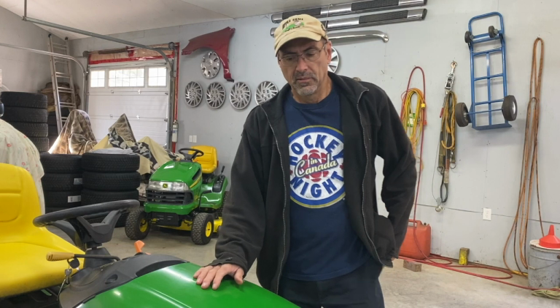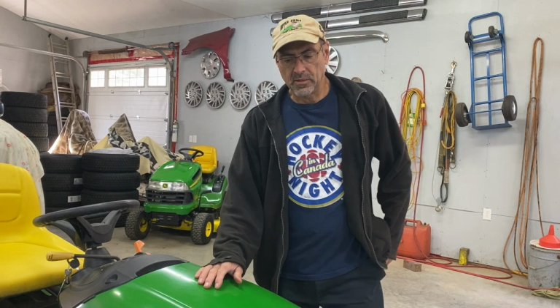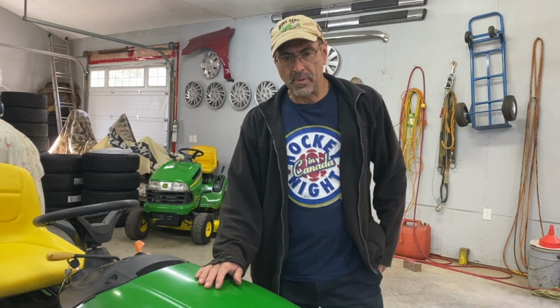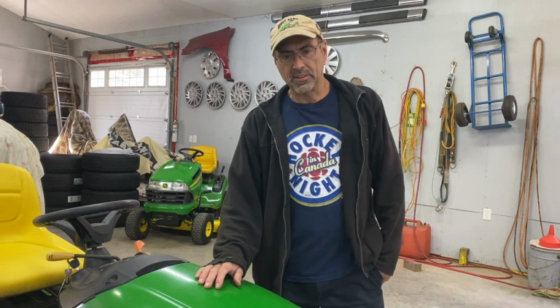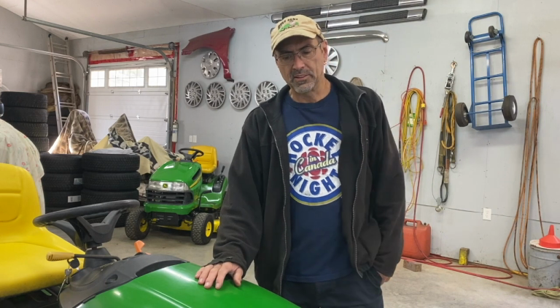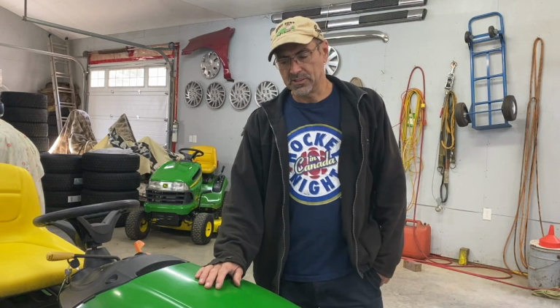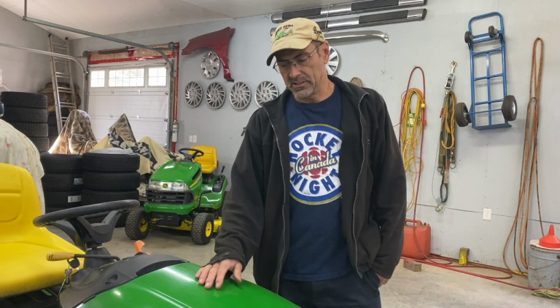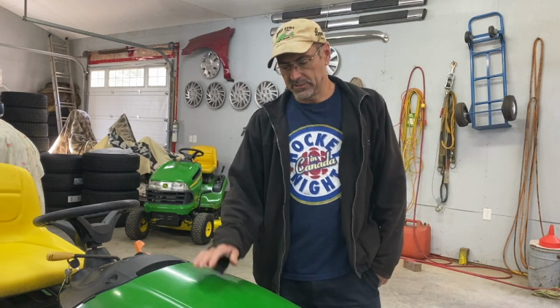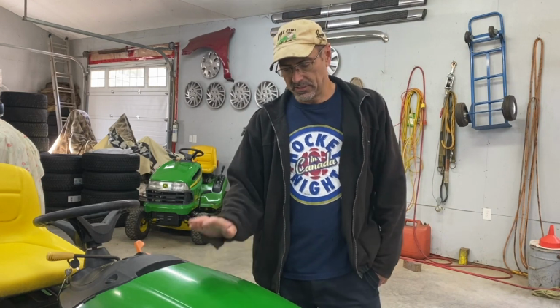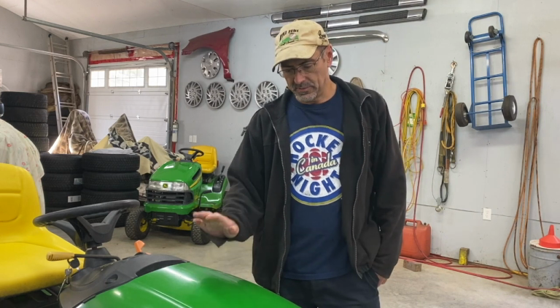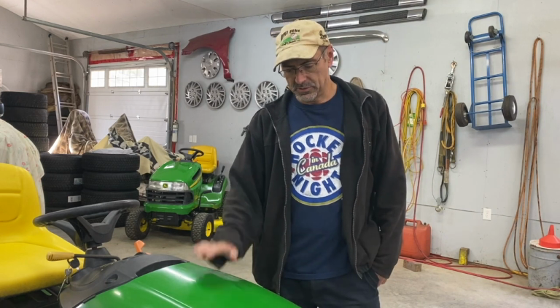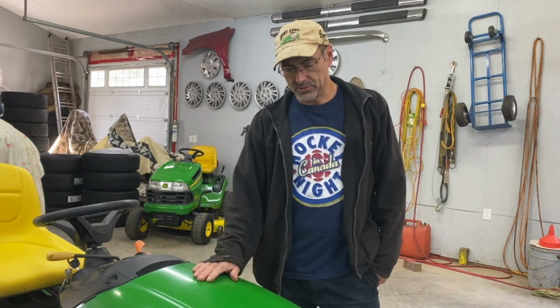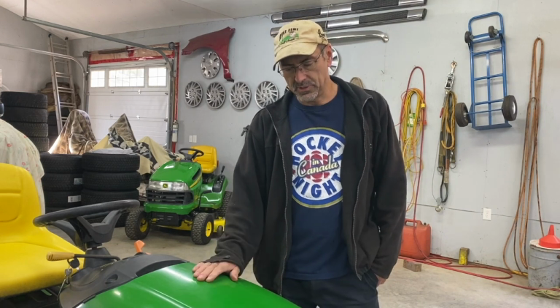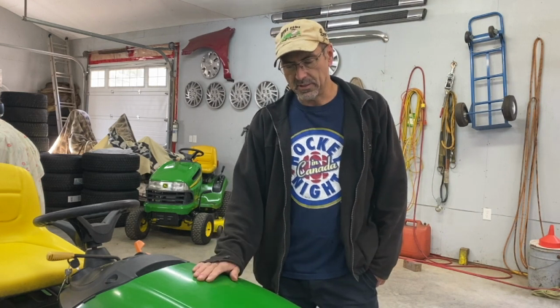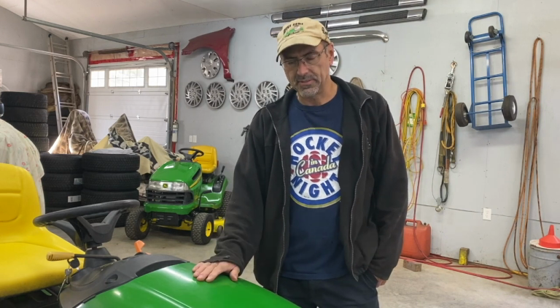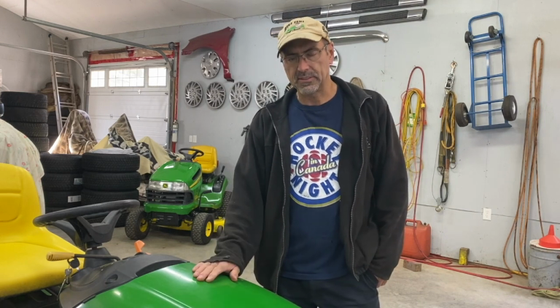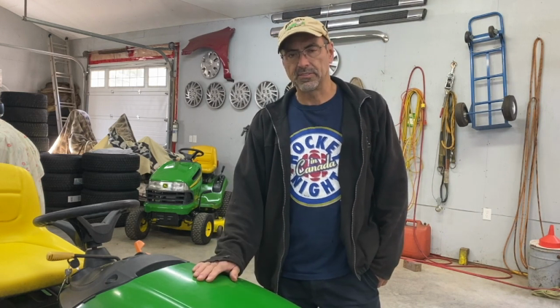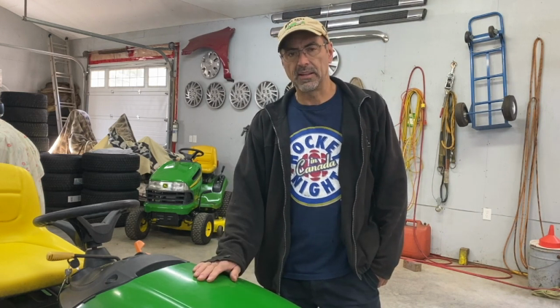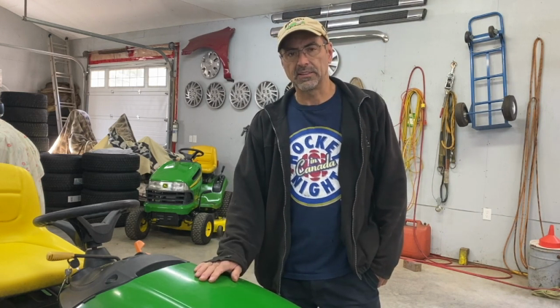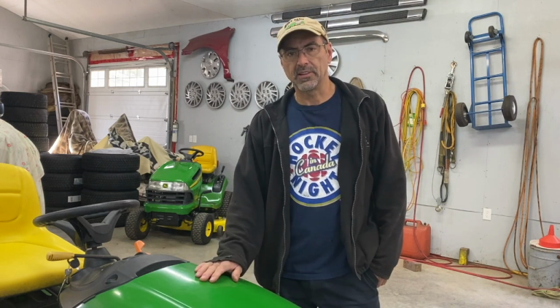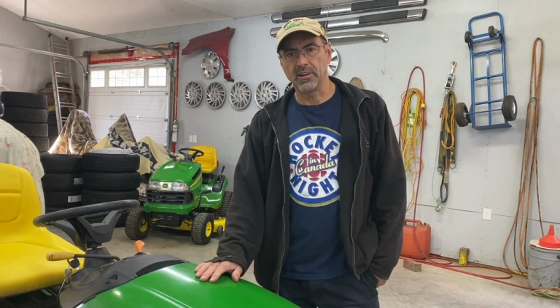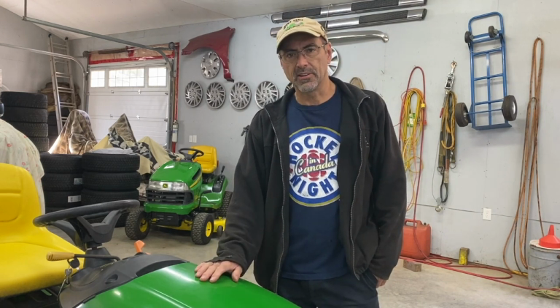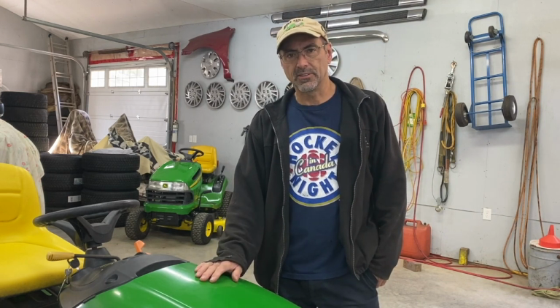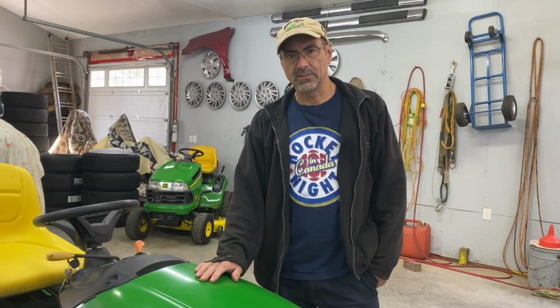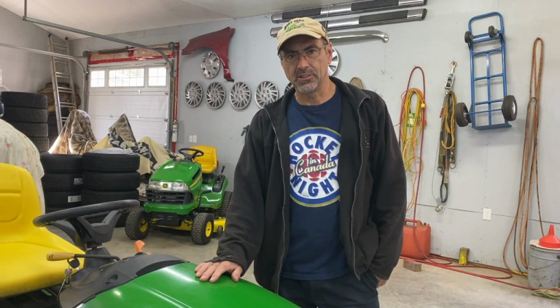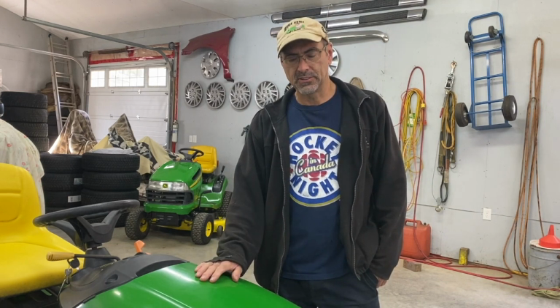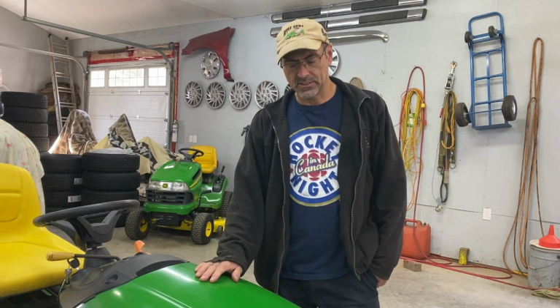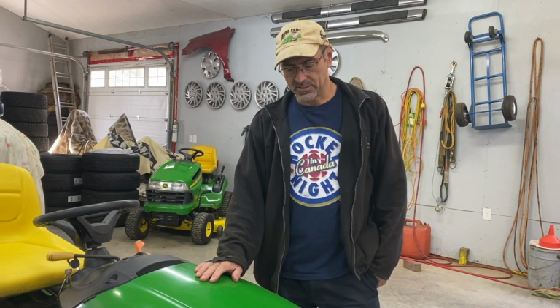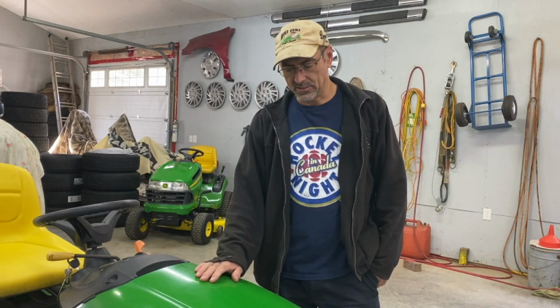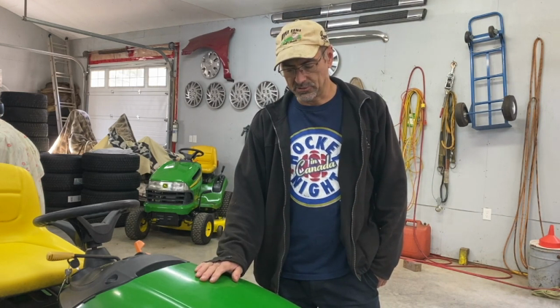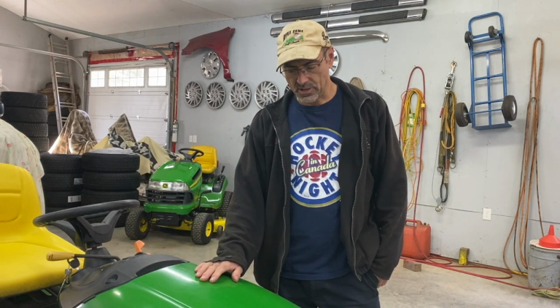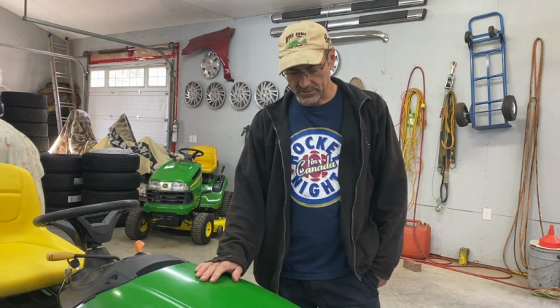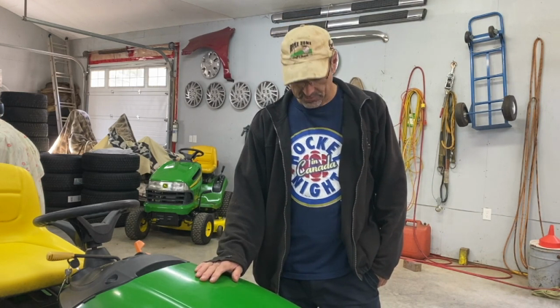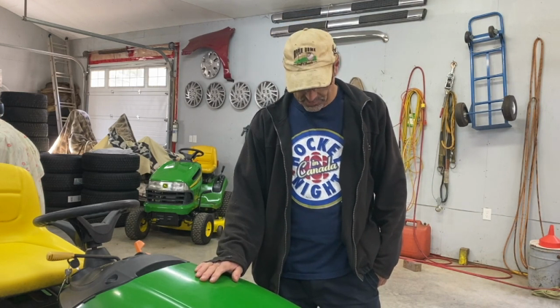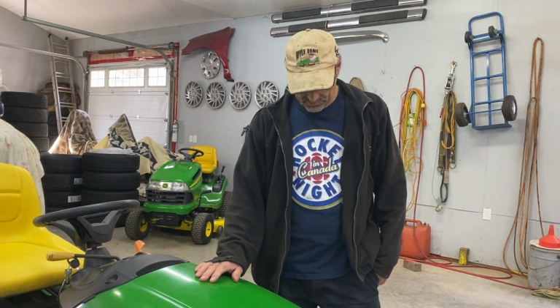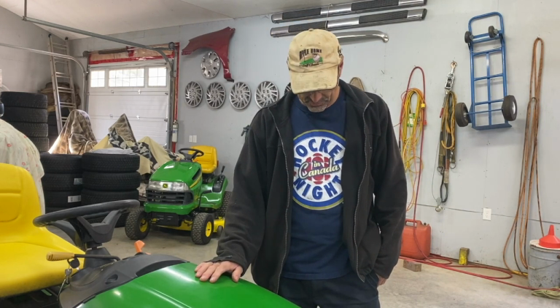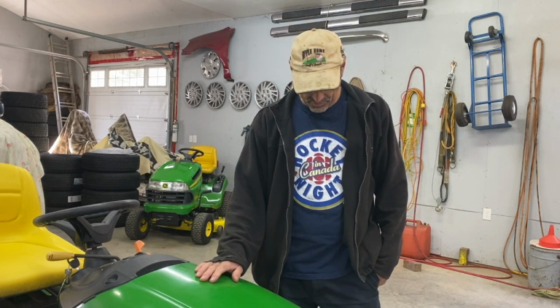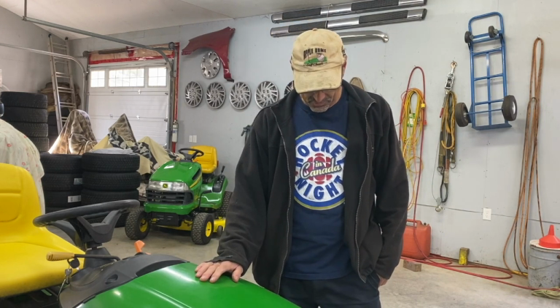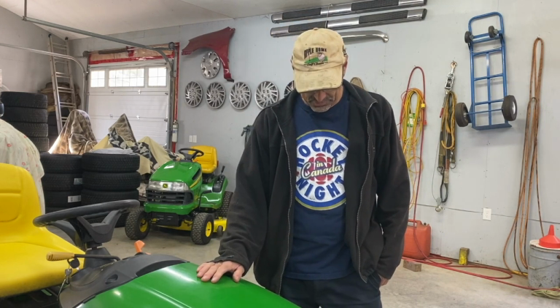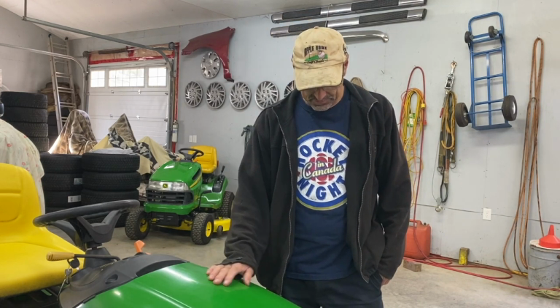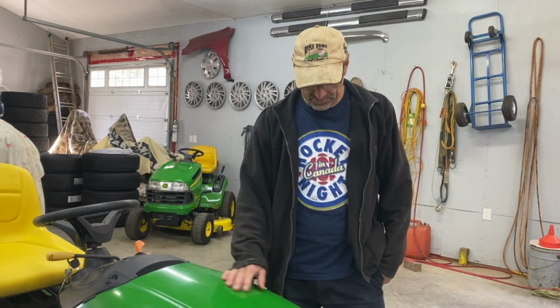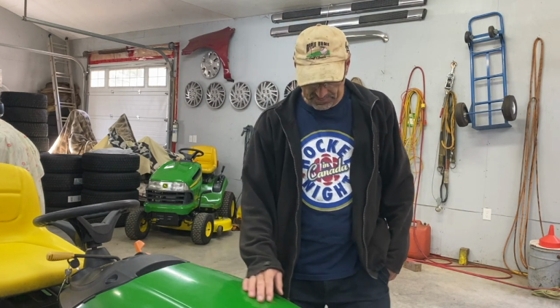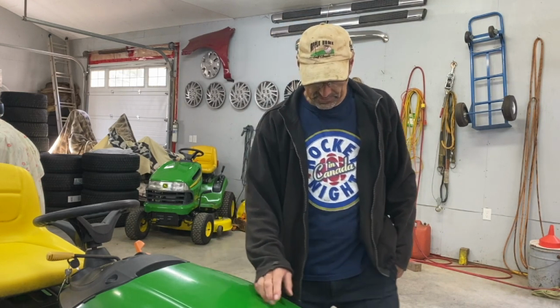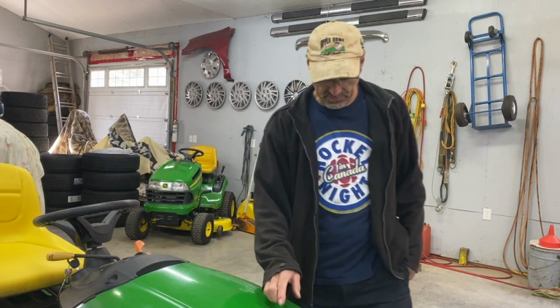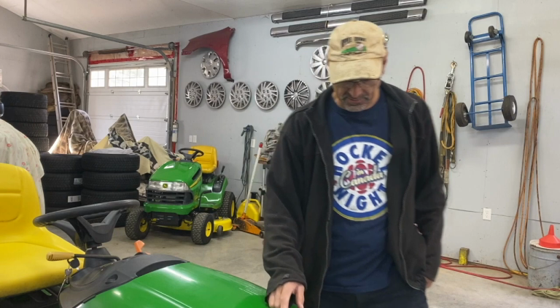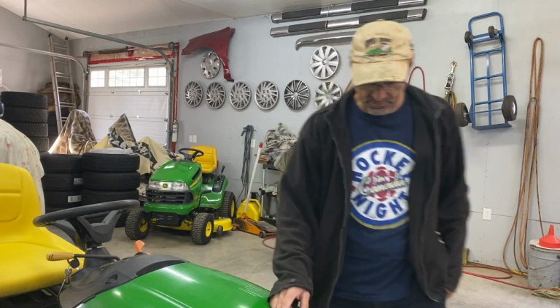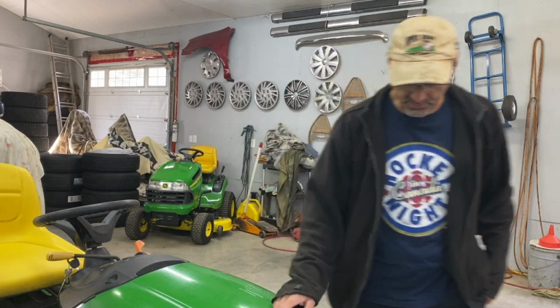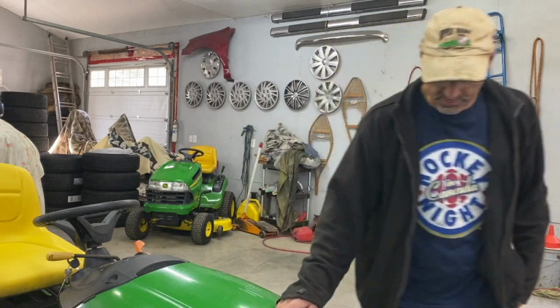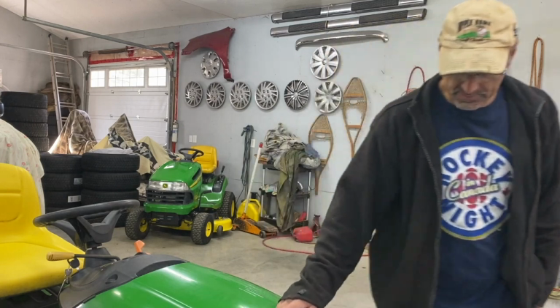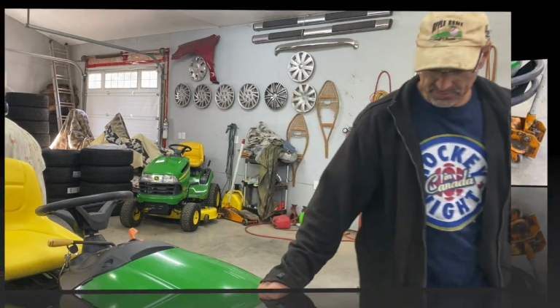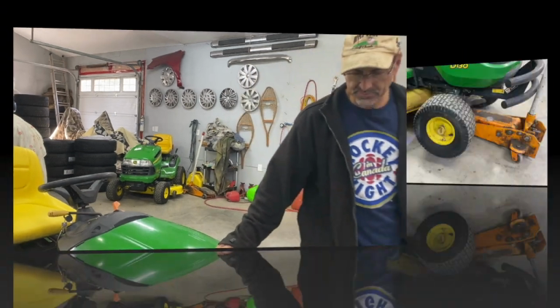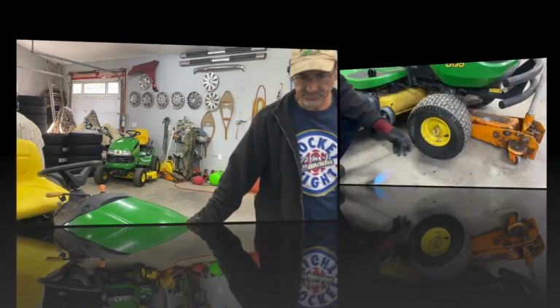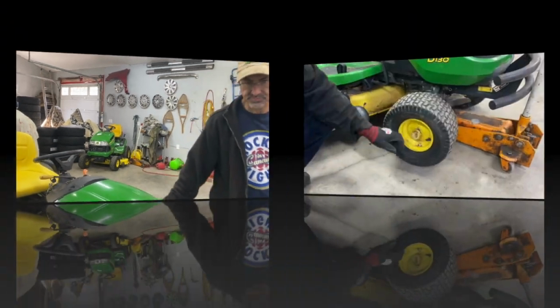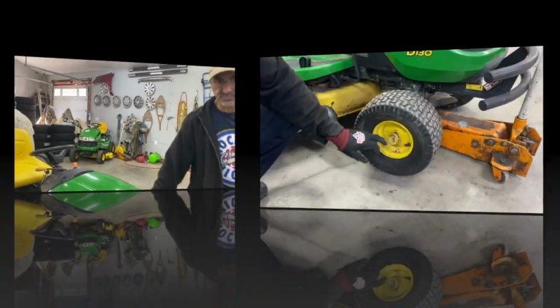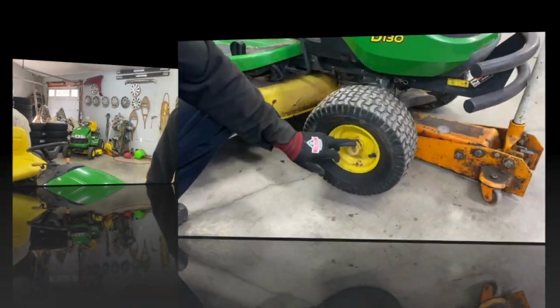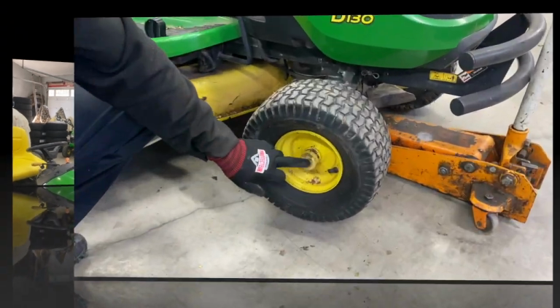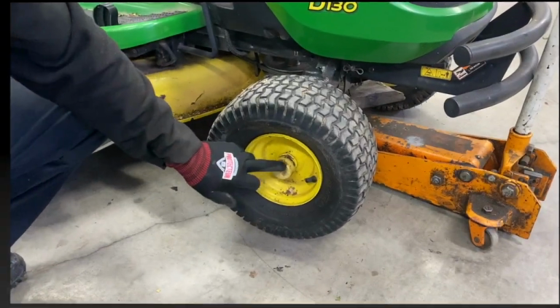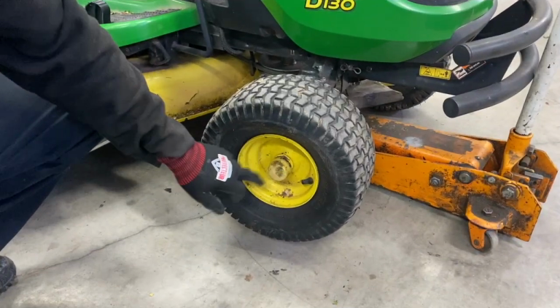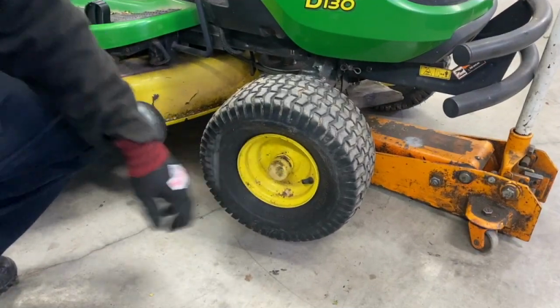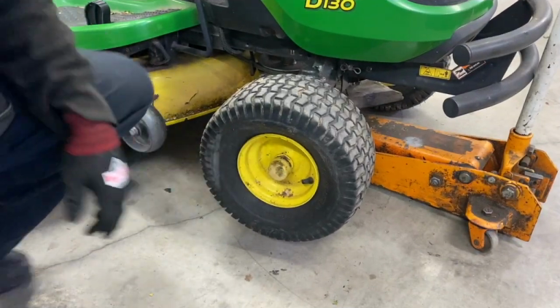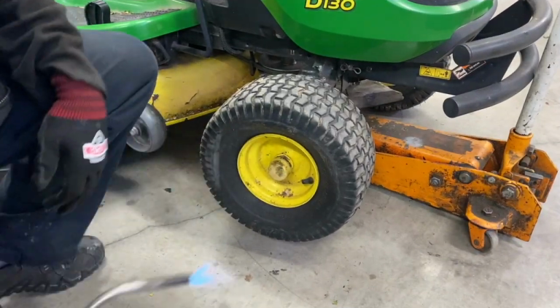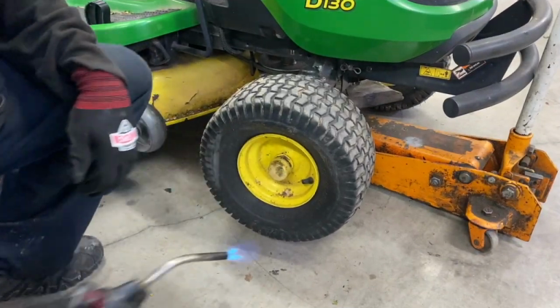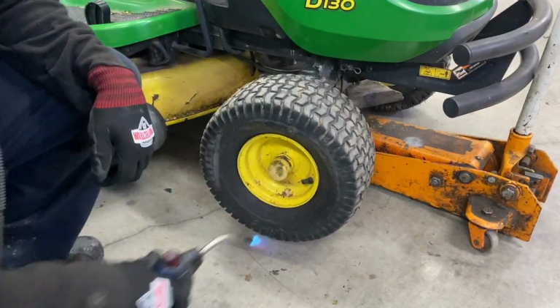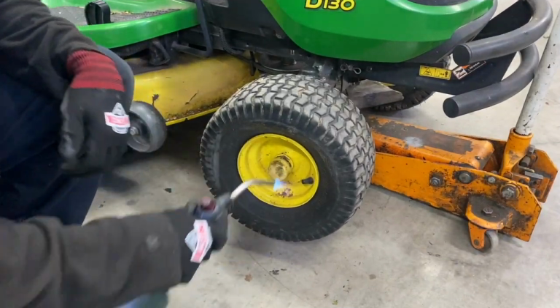Welcome back to the channel. Today I'm going to show you how to fix a flat tire on a John Deere tractor. The front one's leaking here in the front. All right, take this cap off.